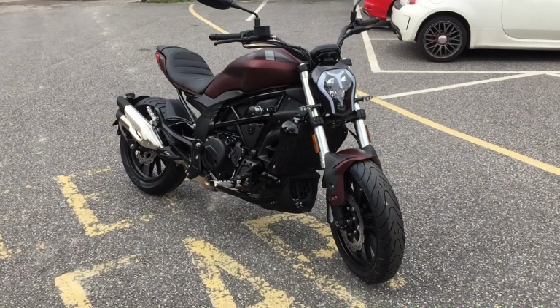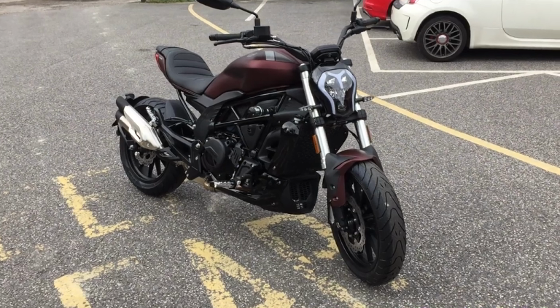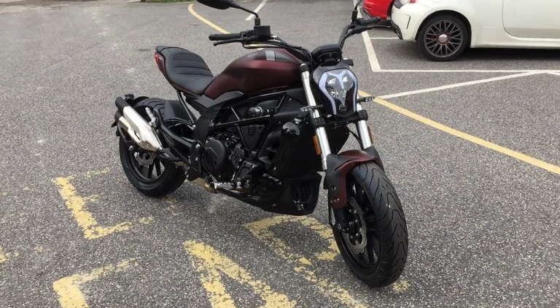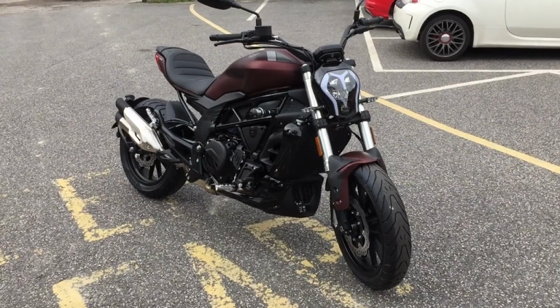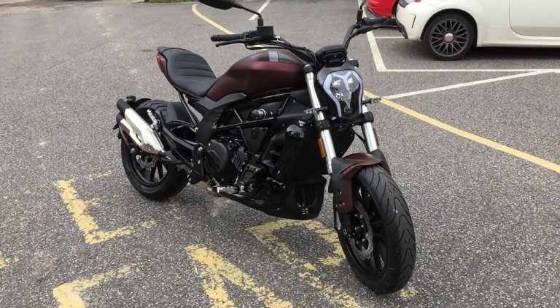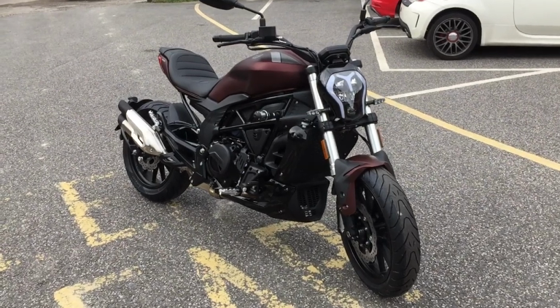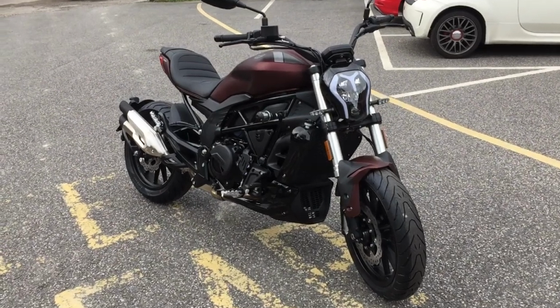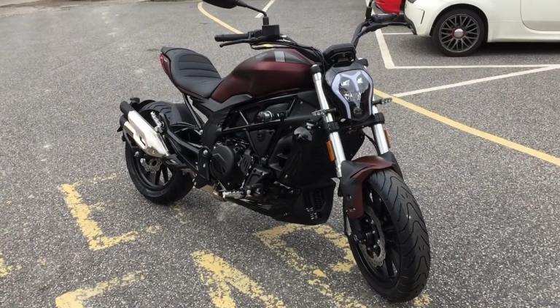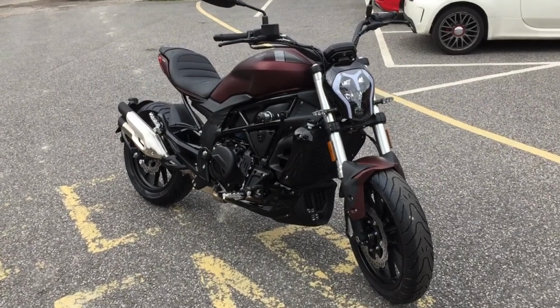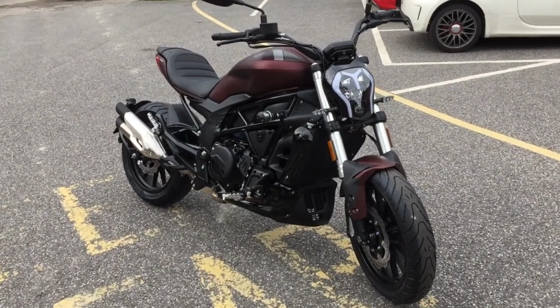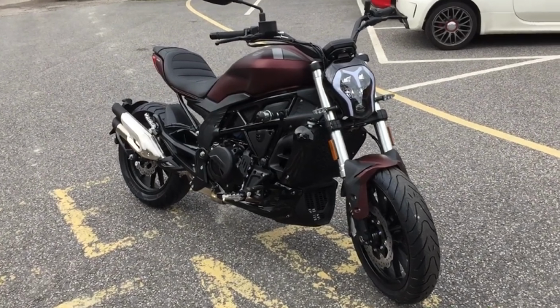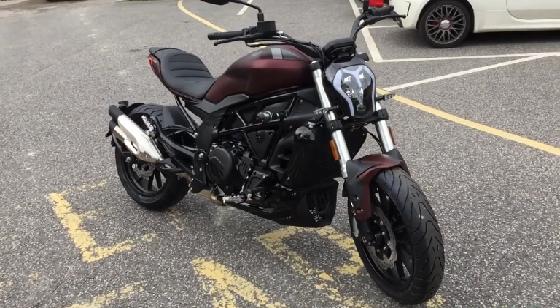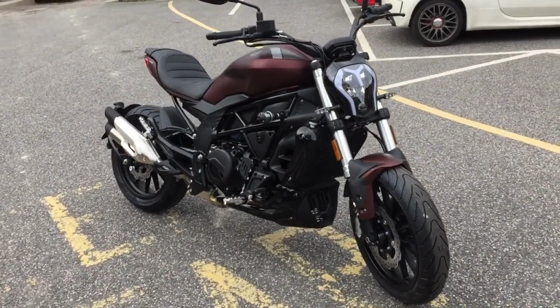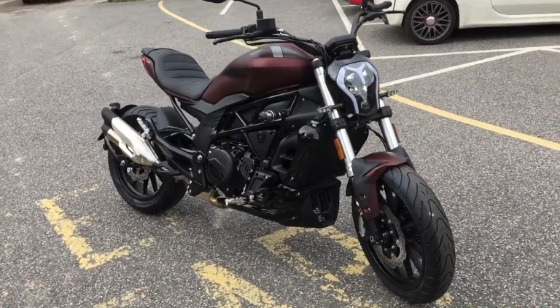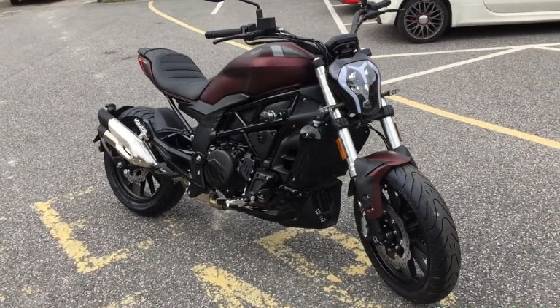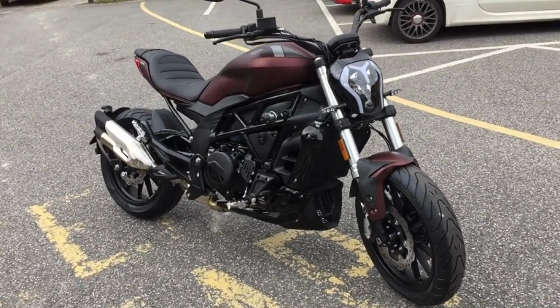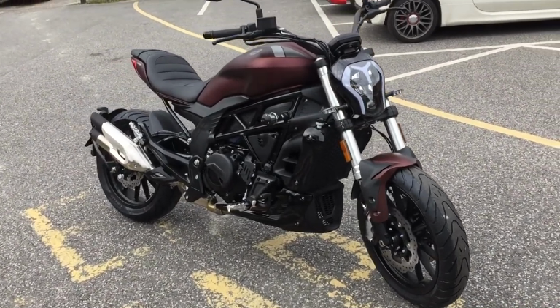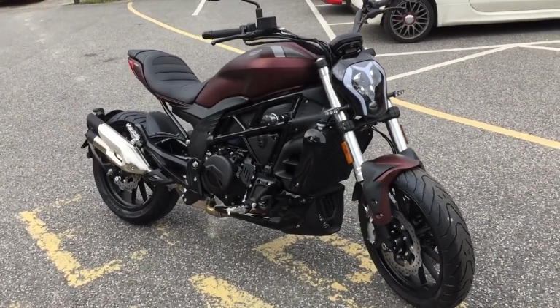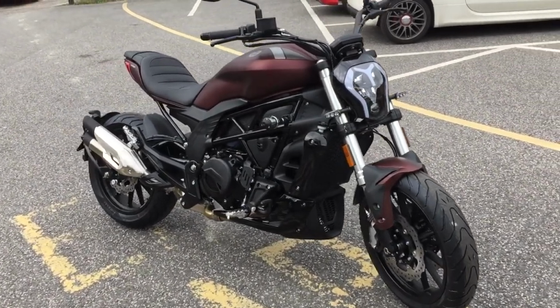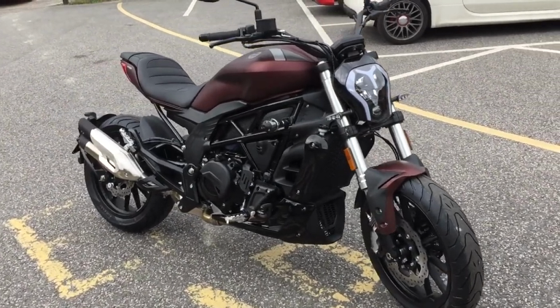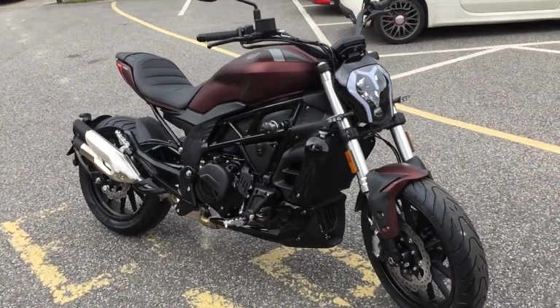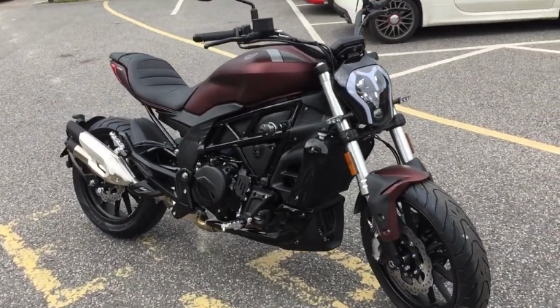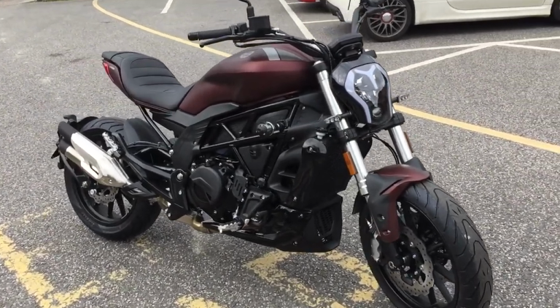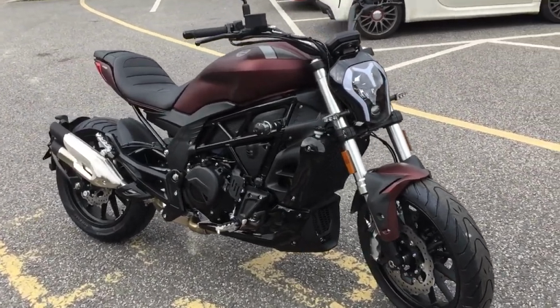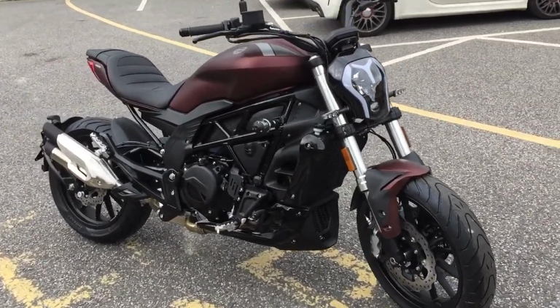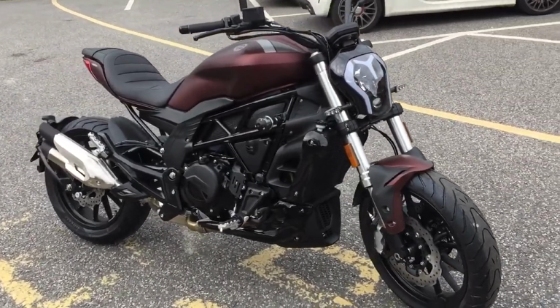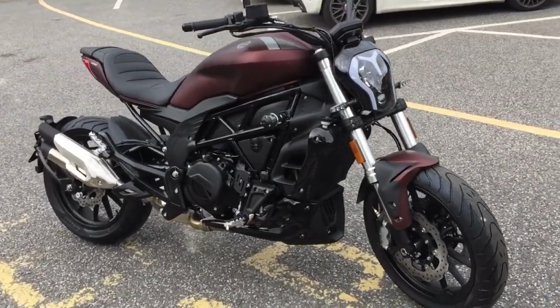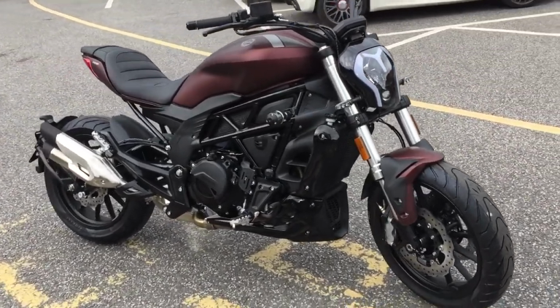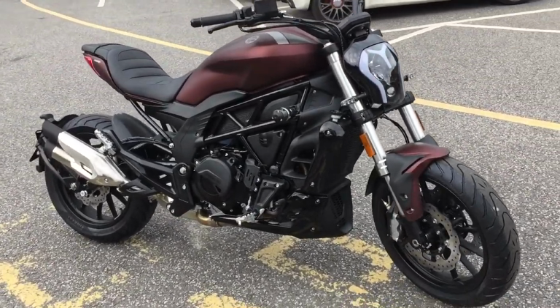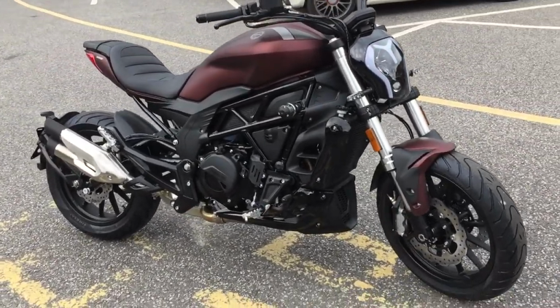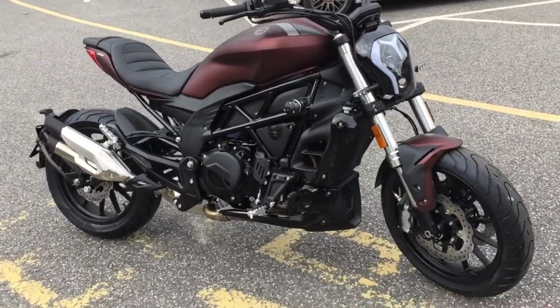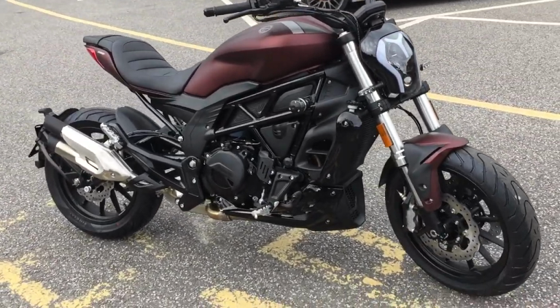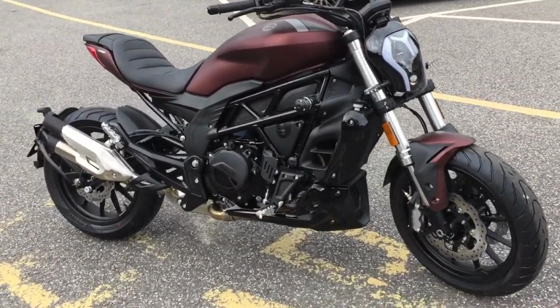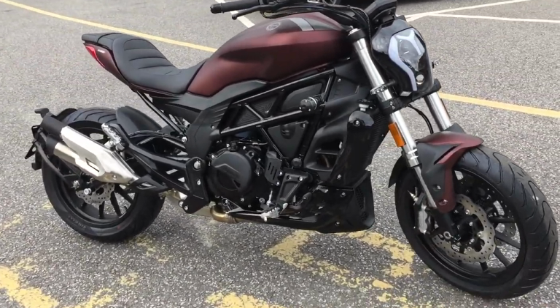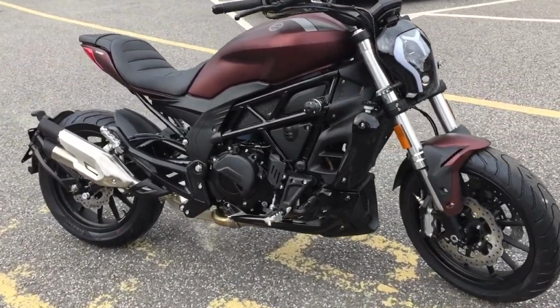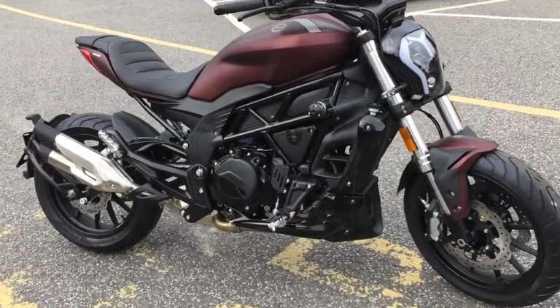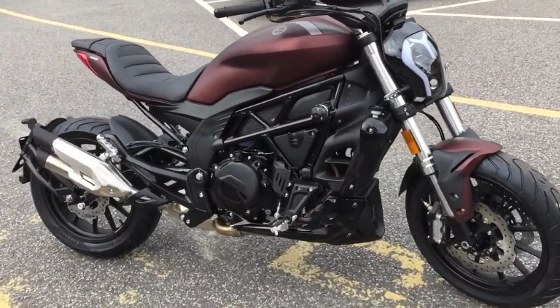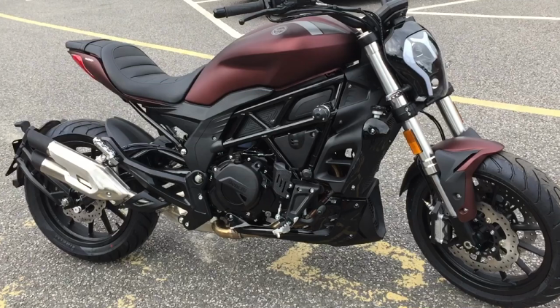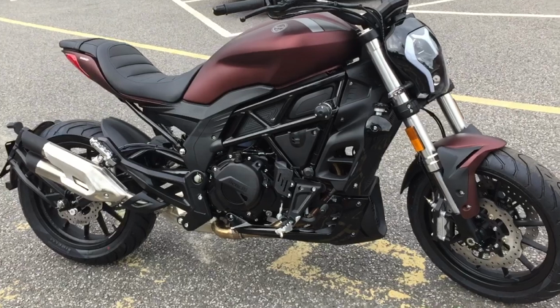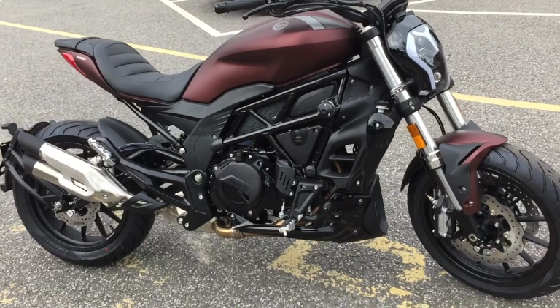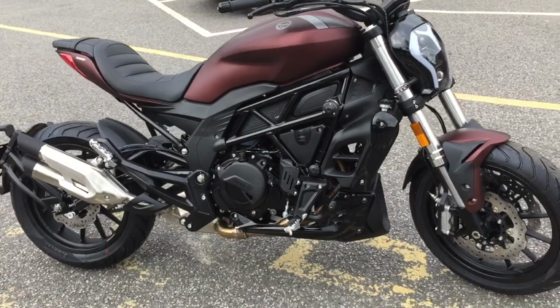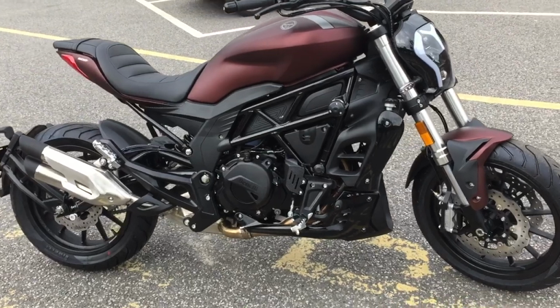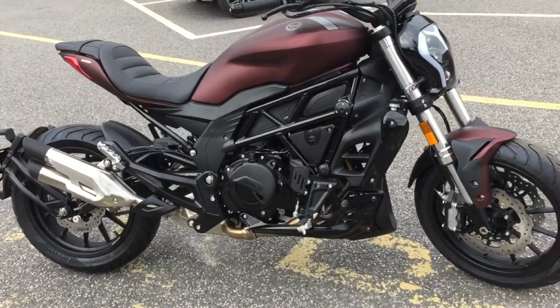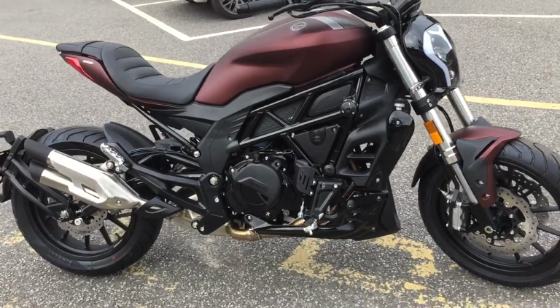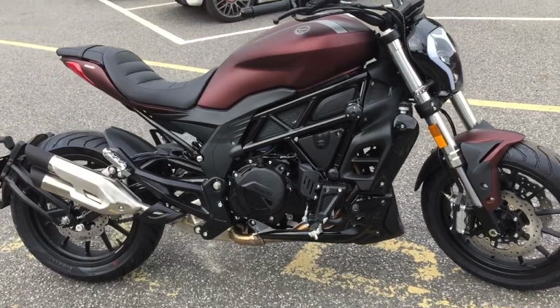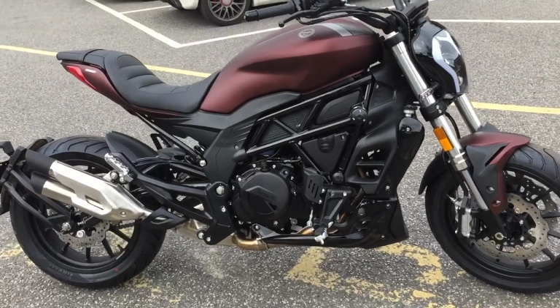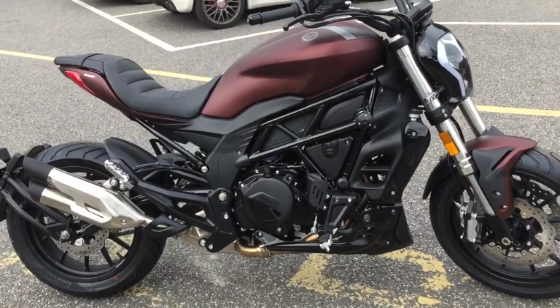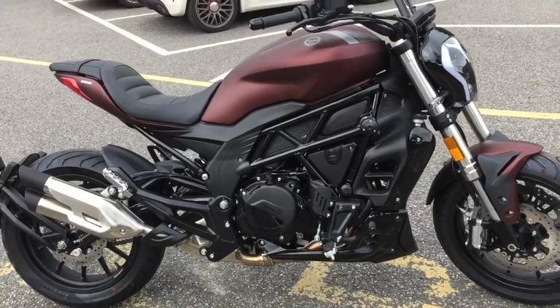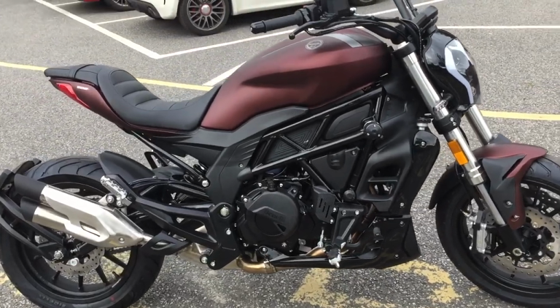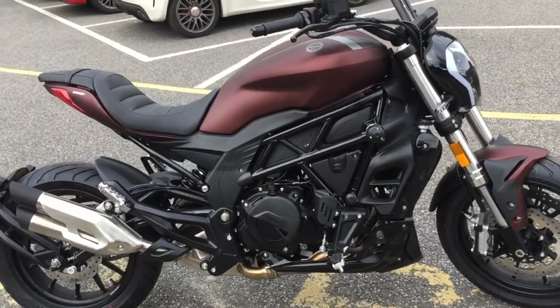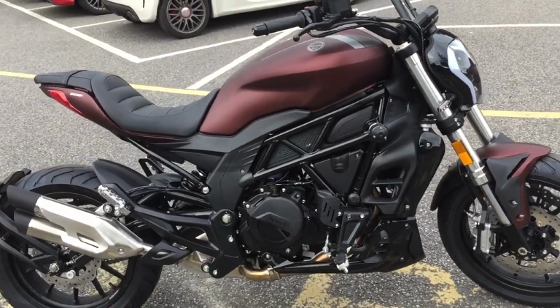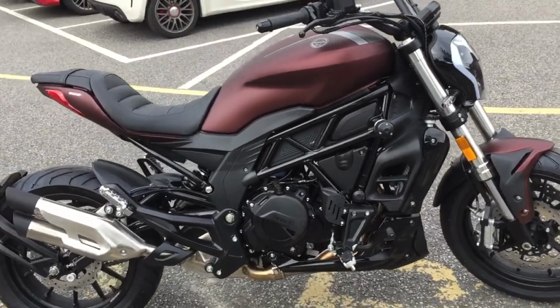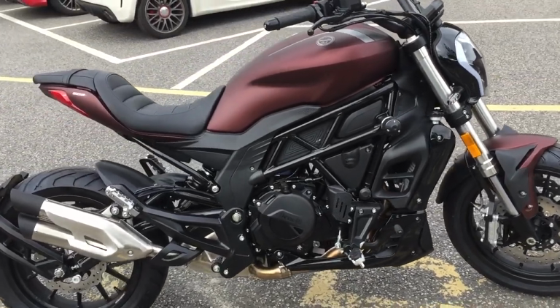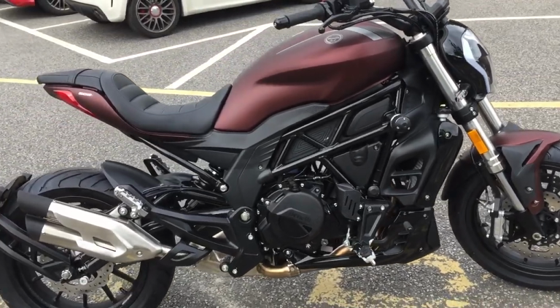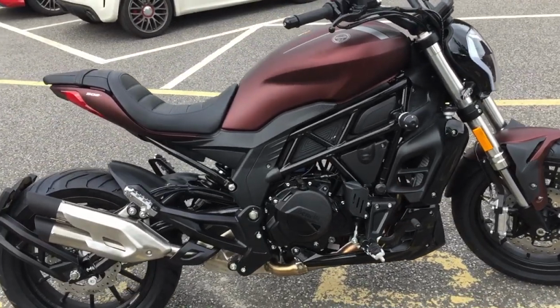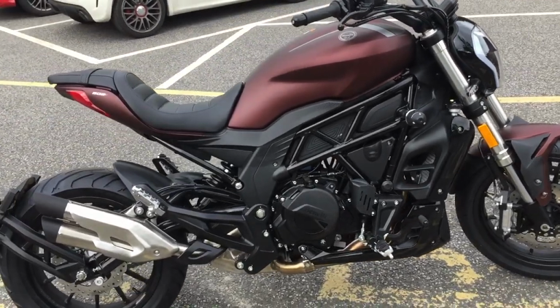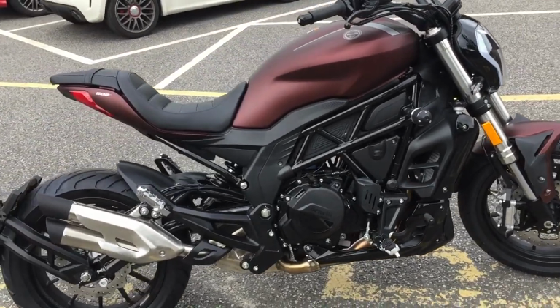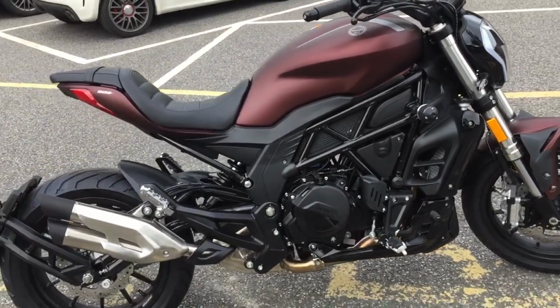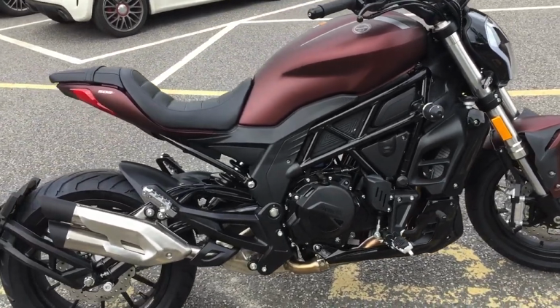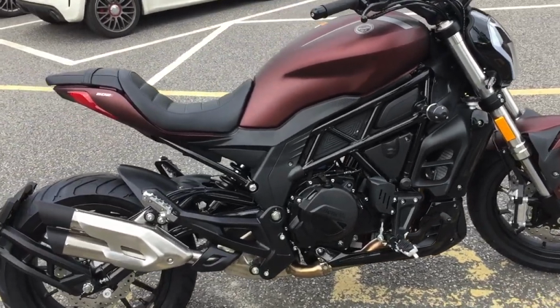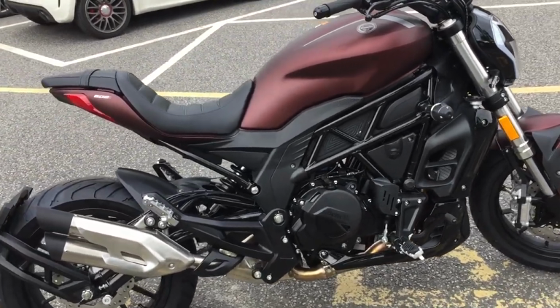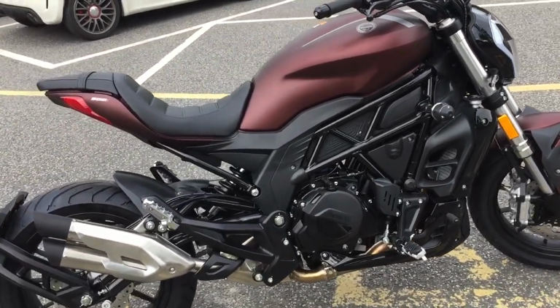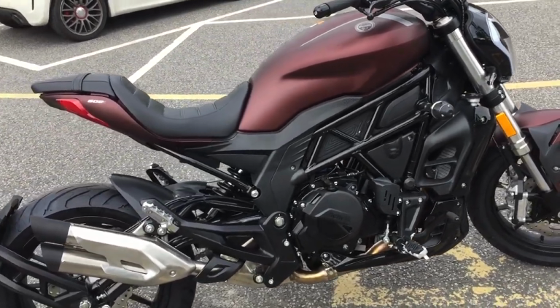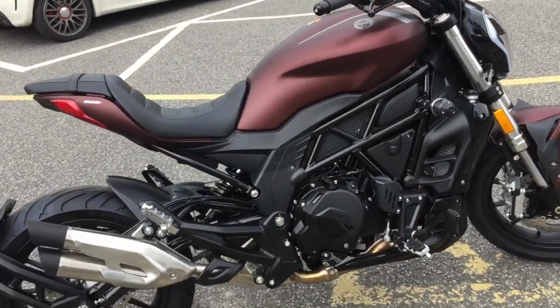Here we have the Benelli 502C. This fantastic machine is dripping with spec.